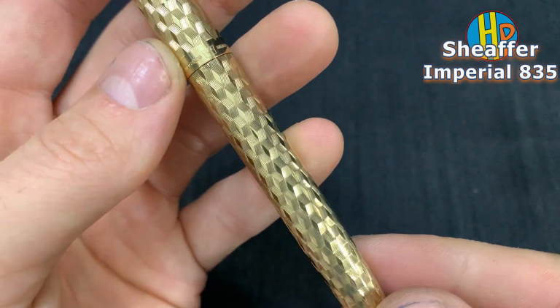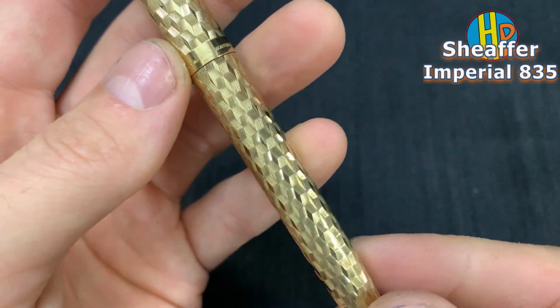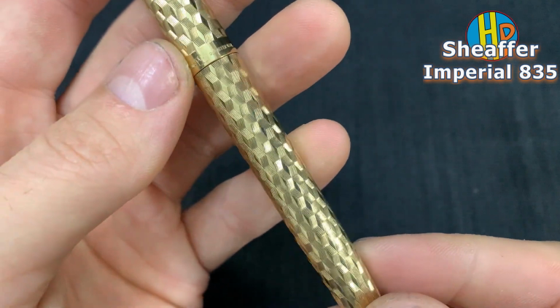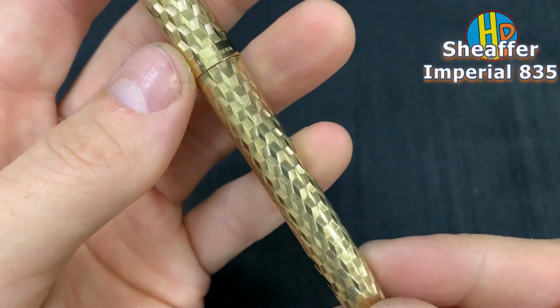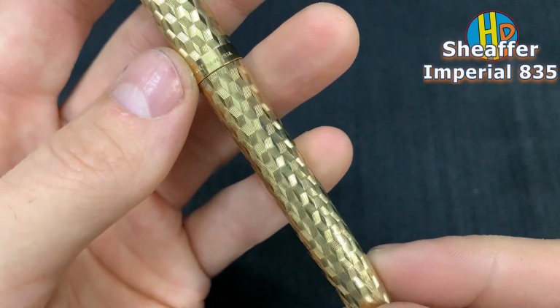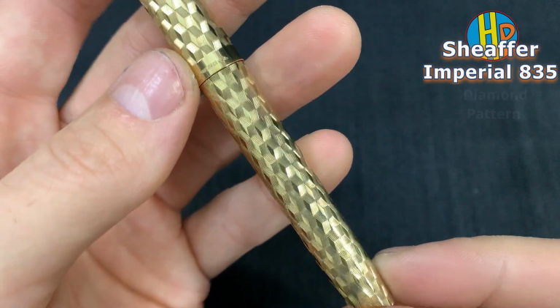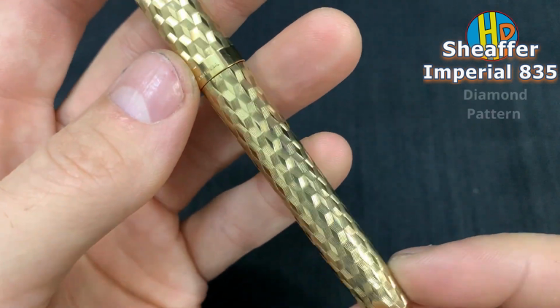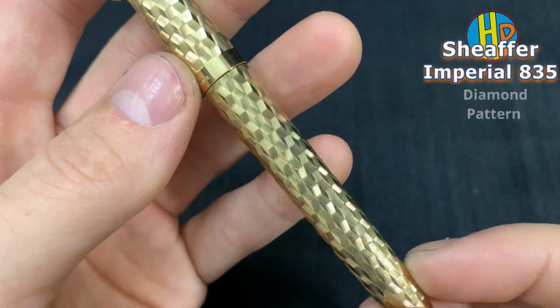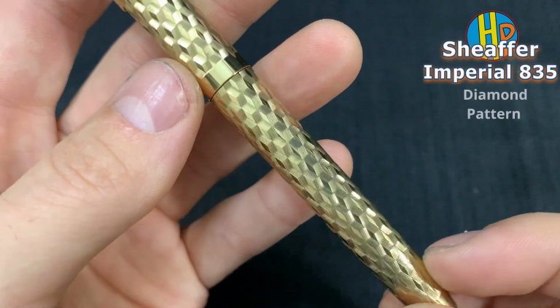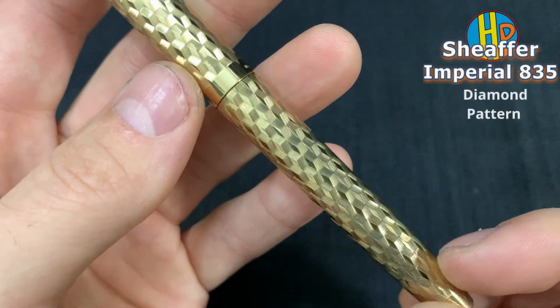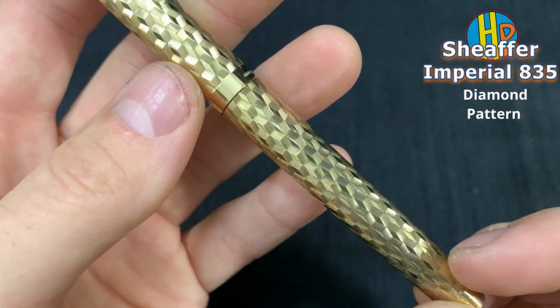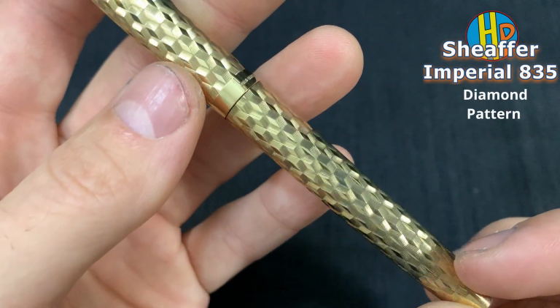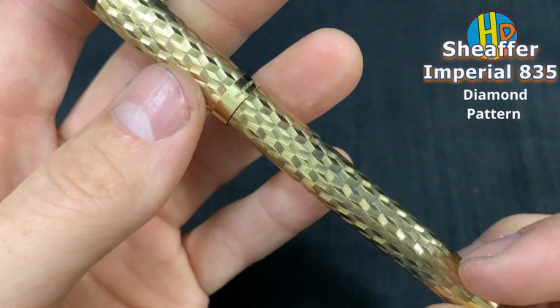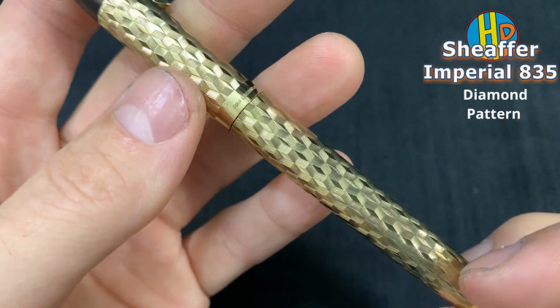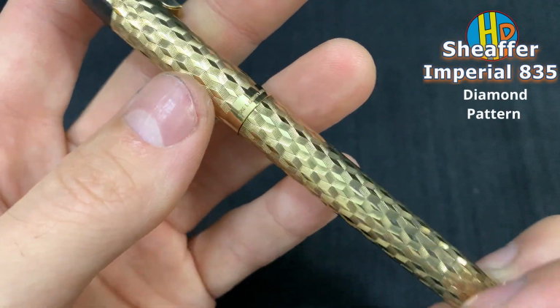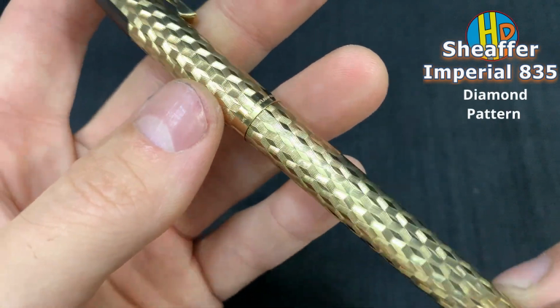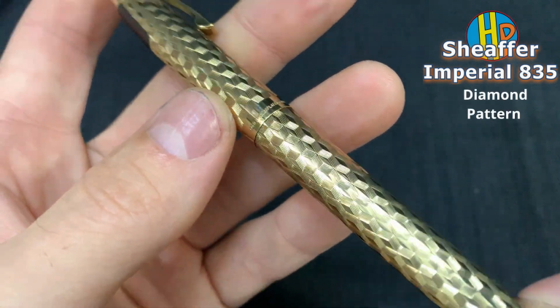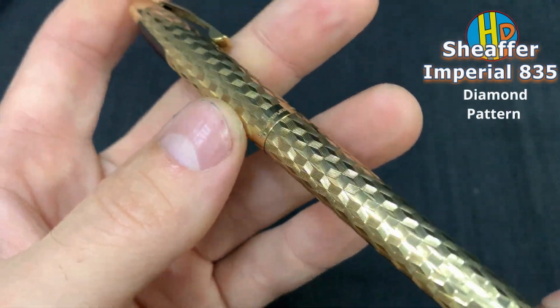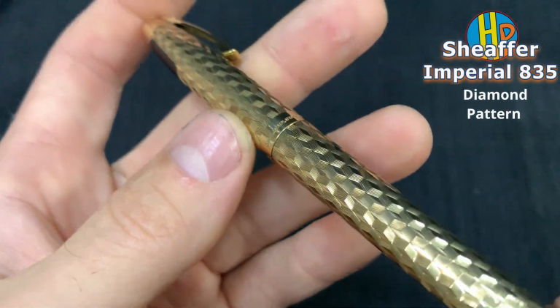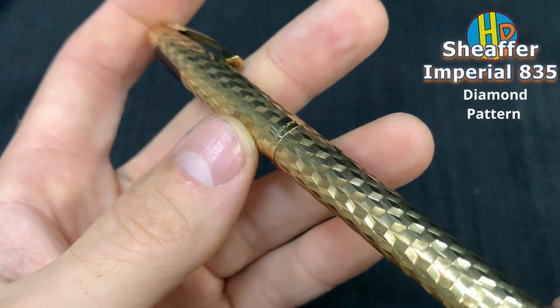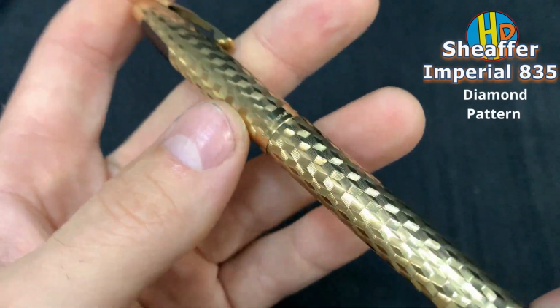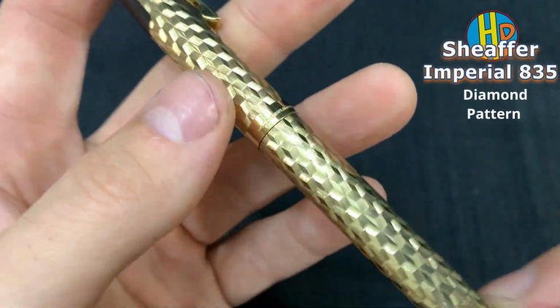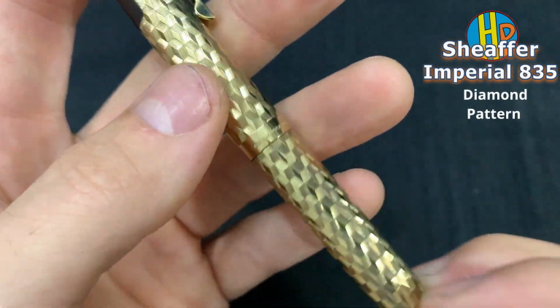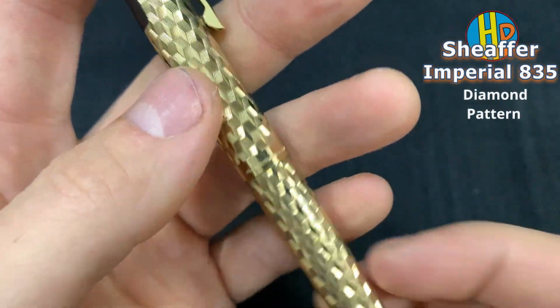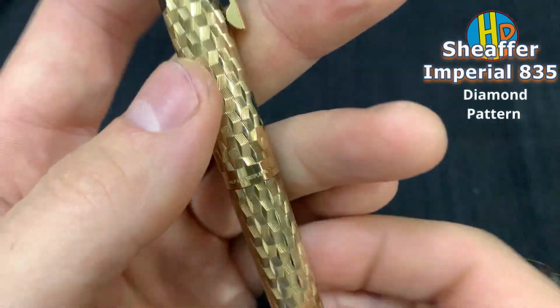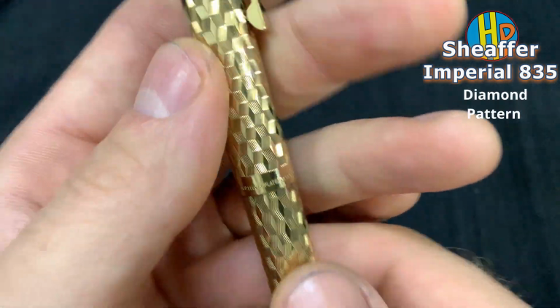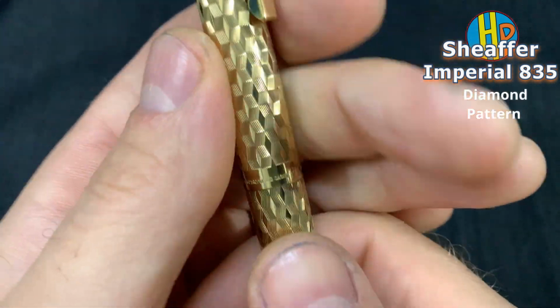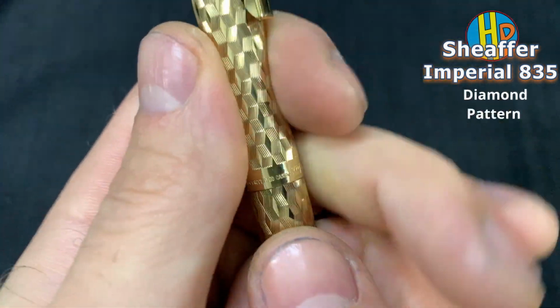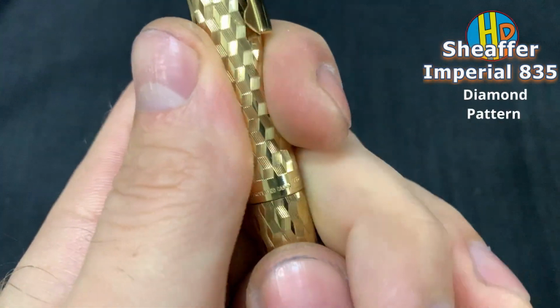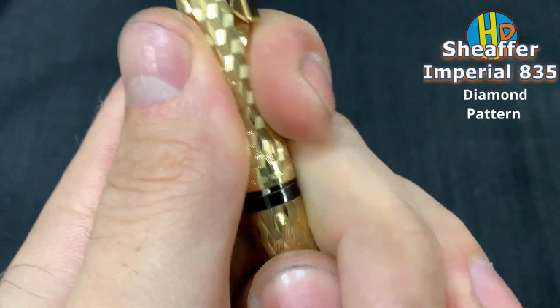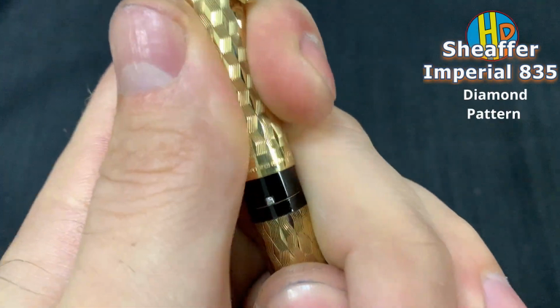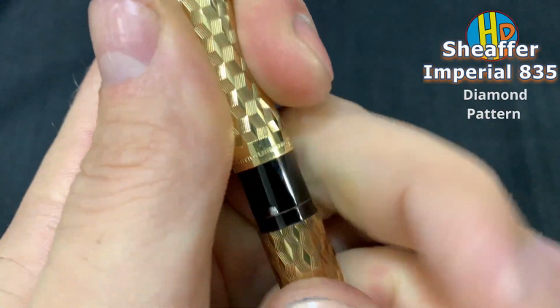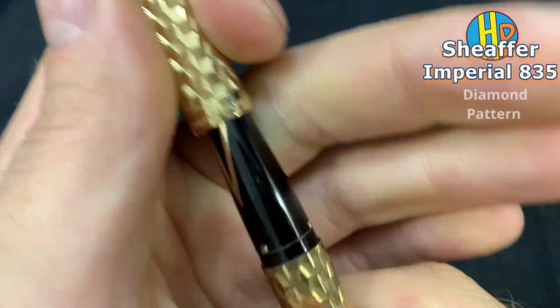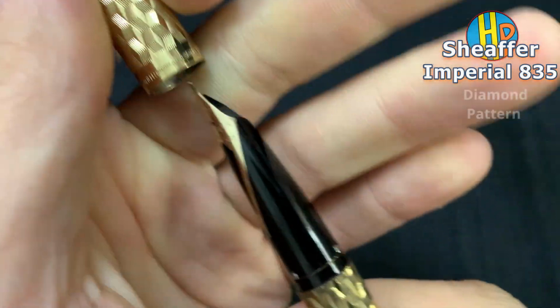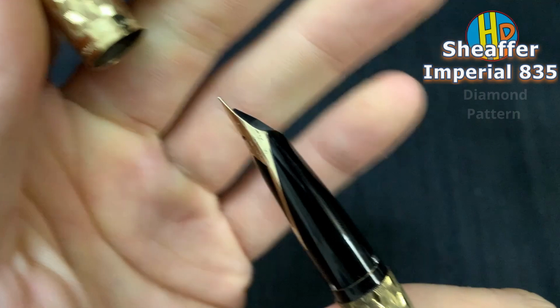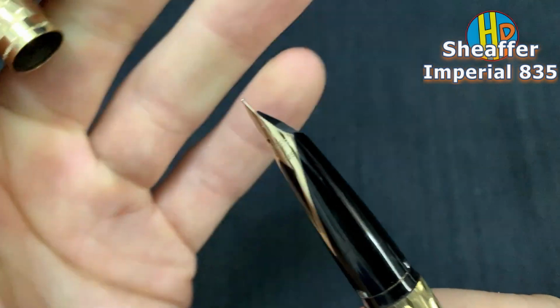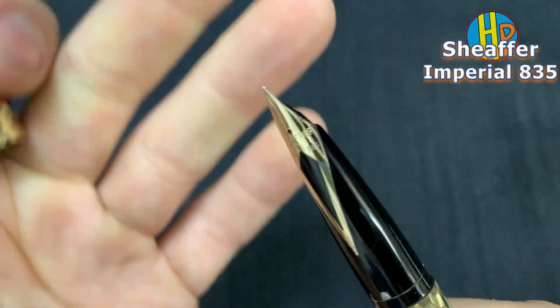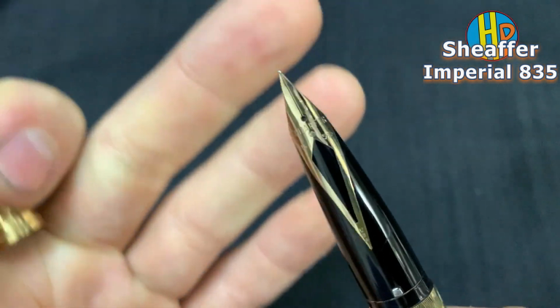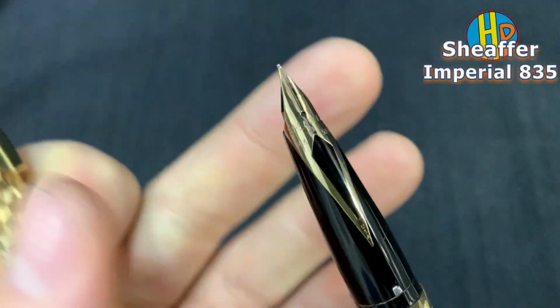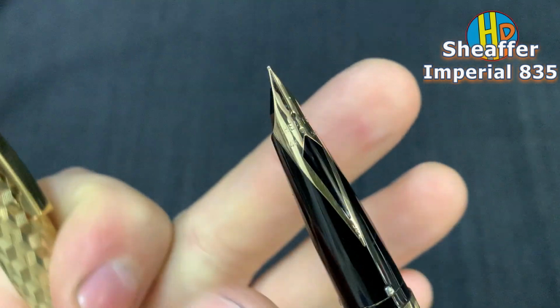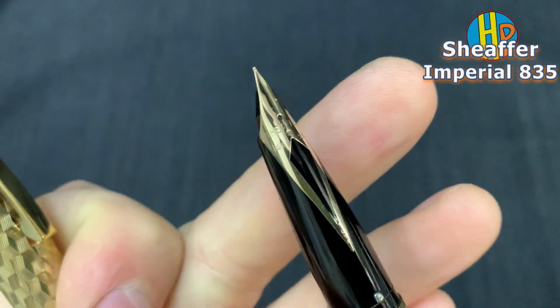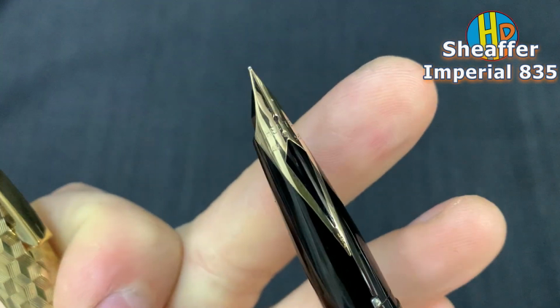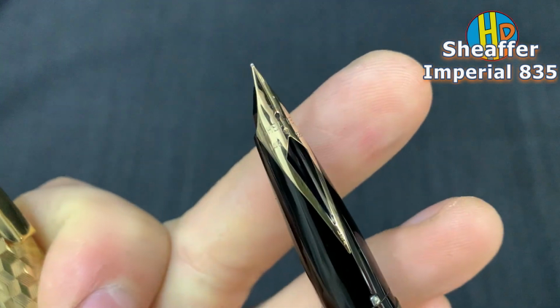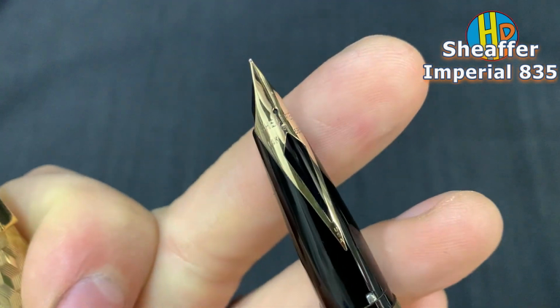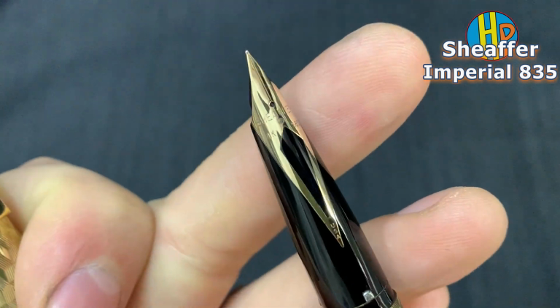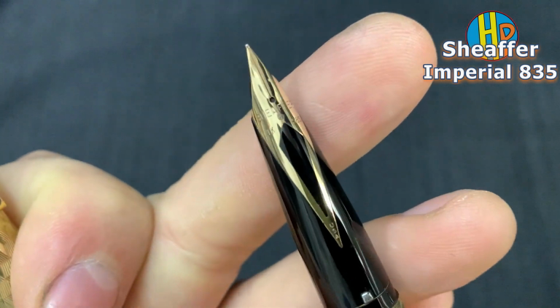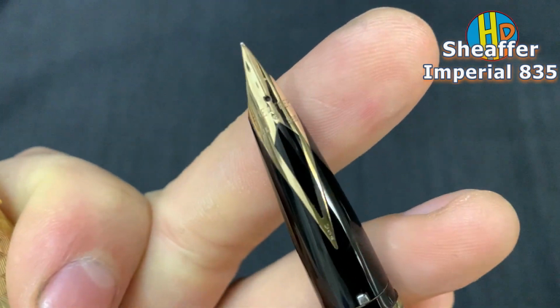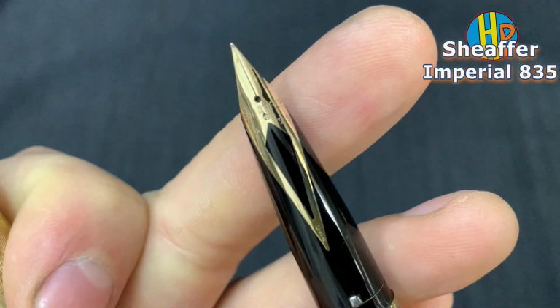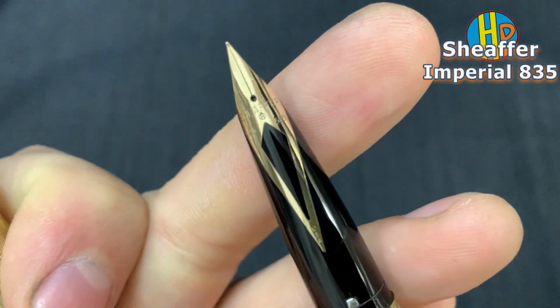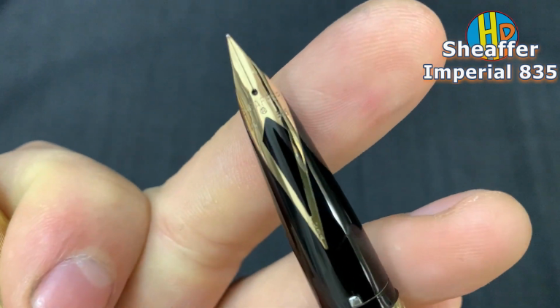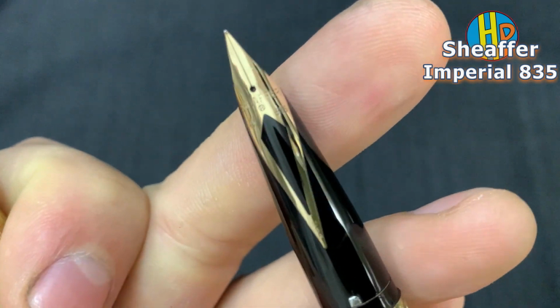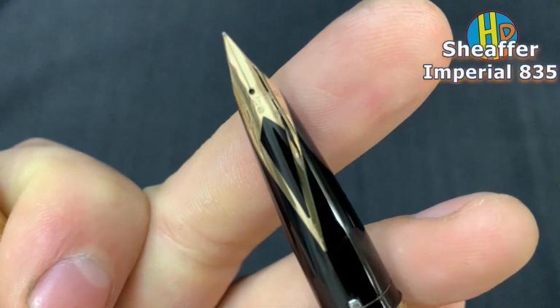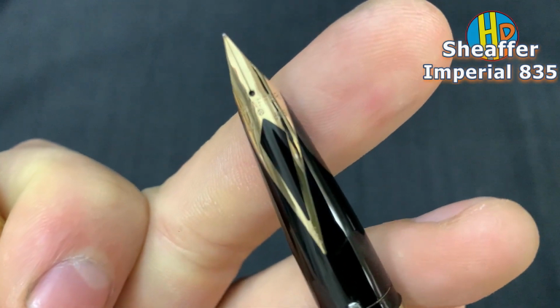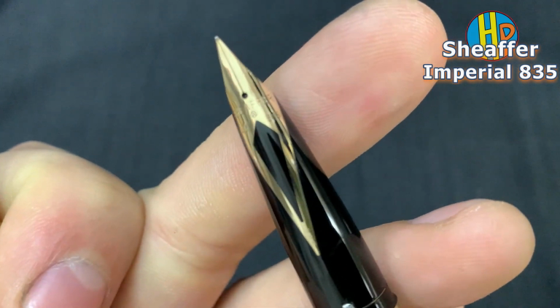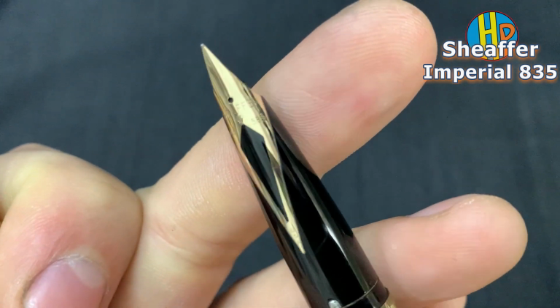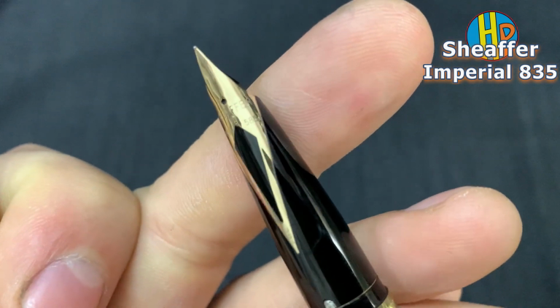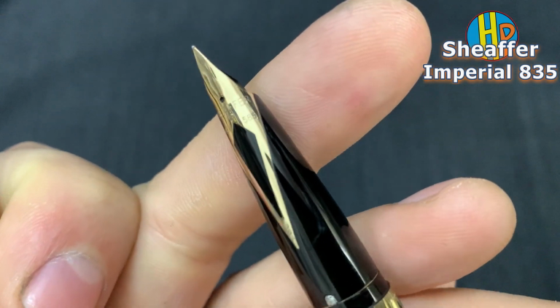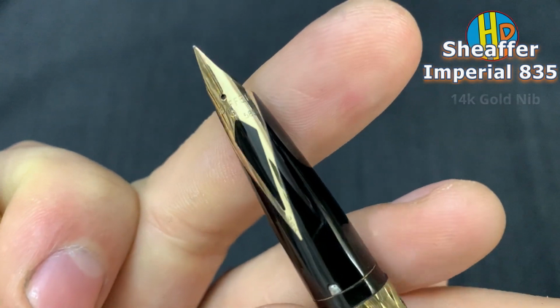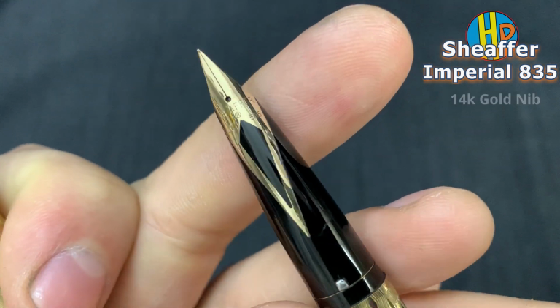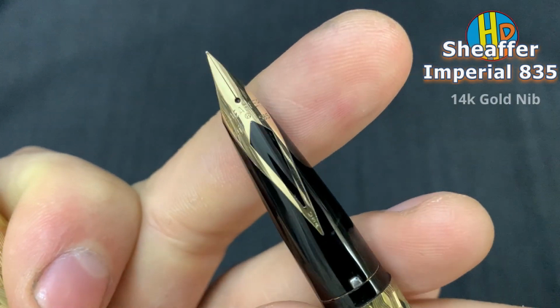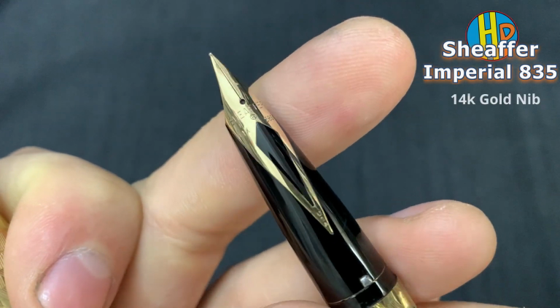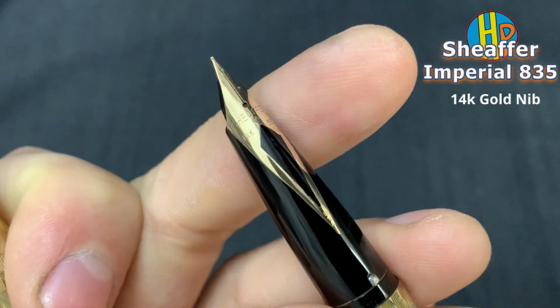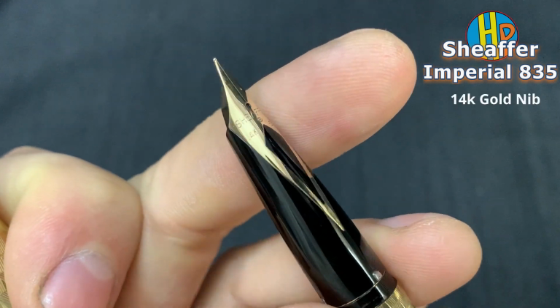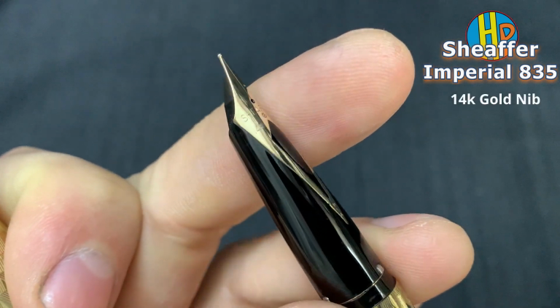Diamond nib with diamond coating, card gold nib.